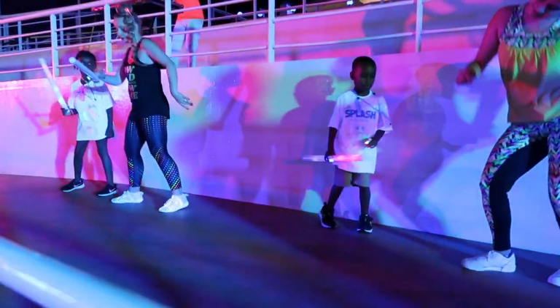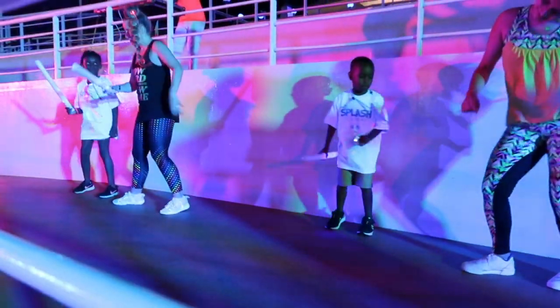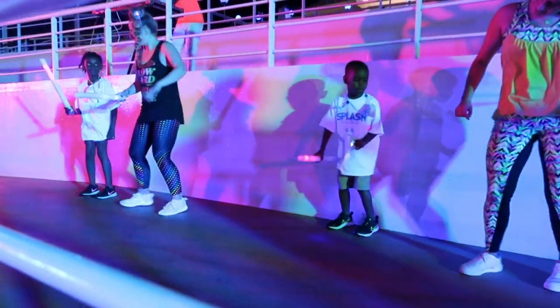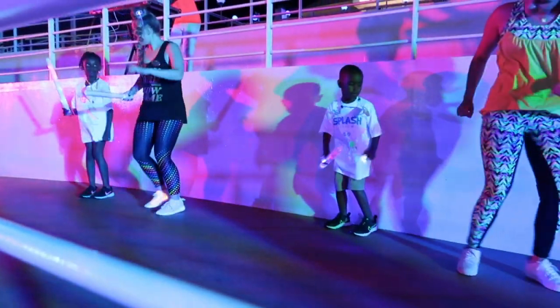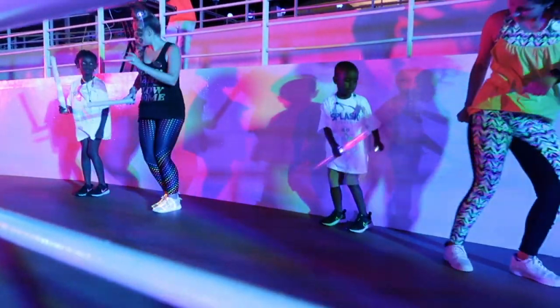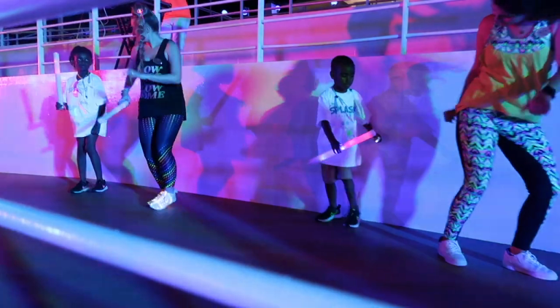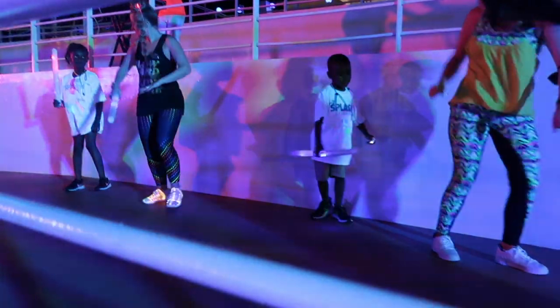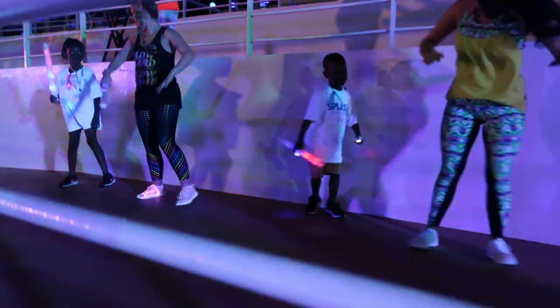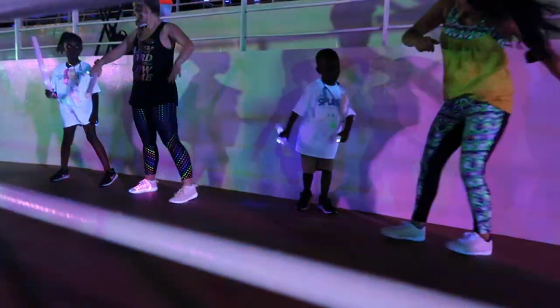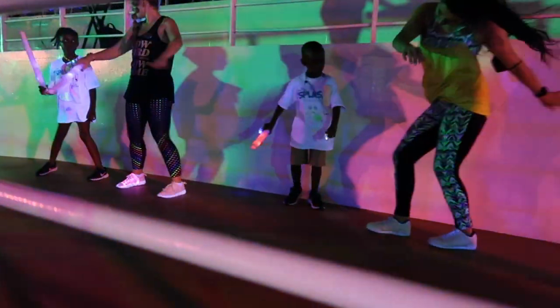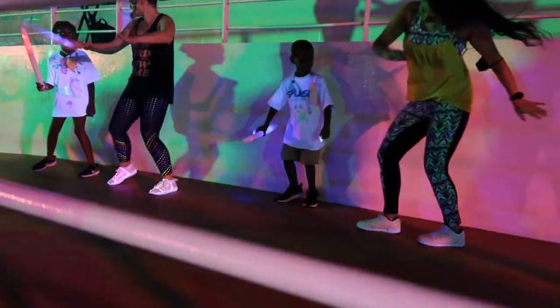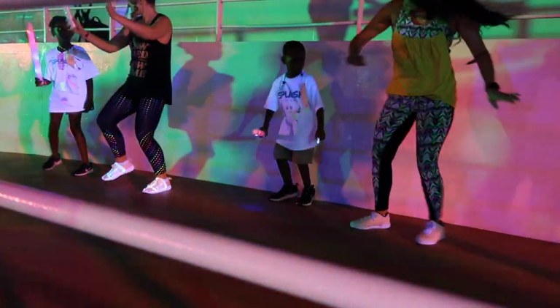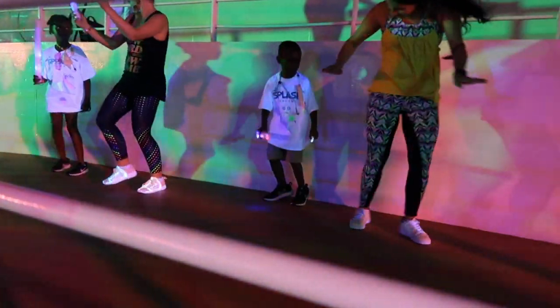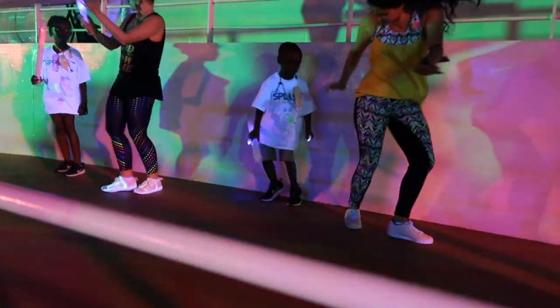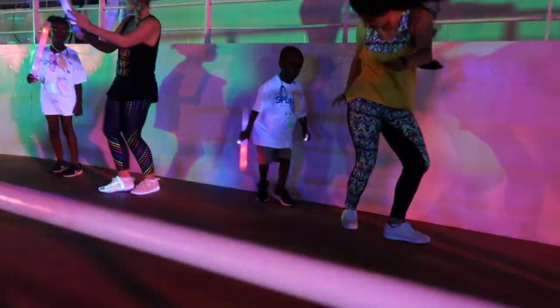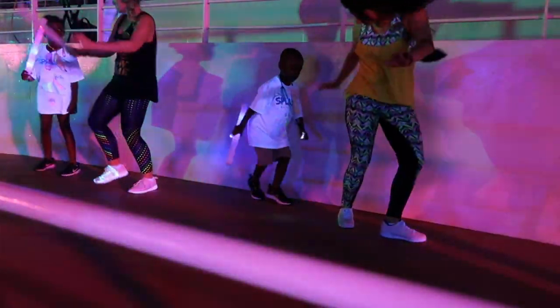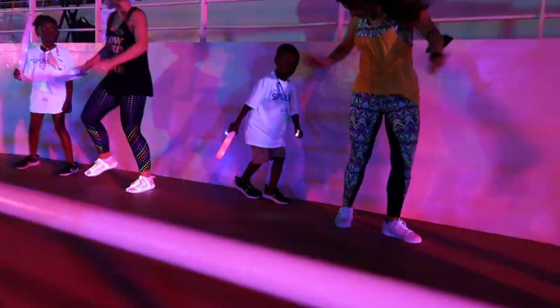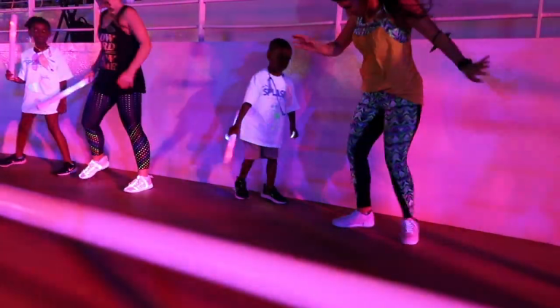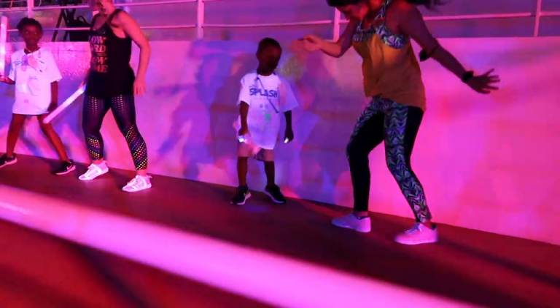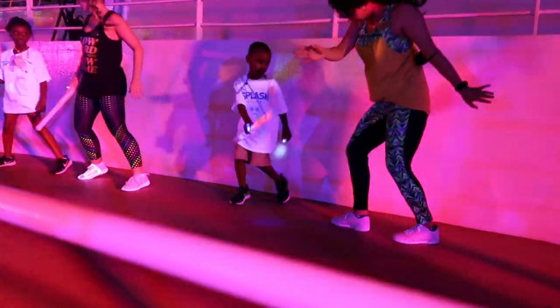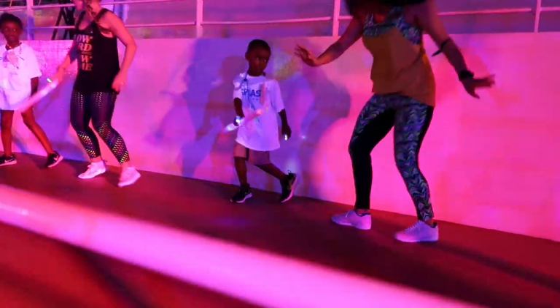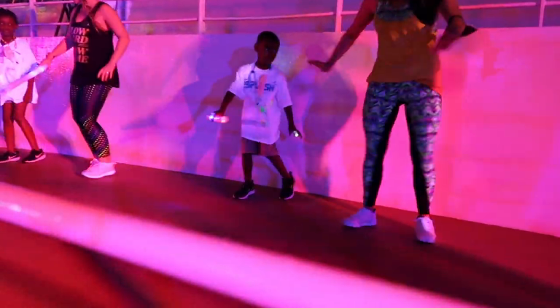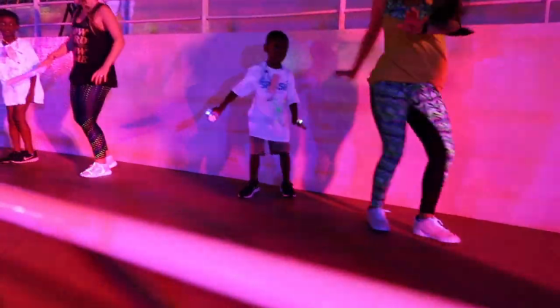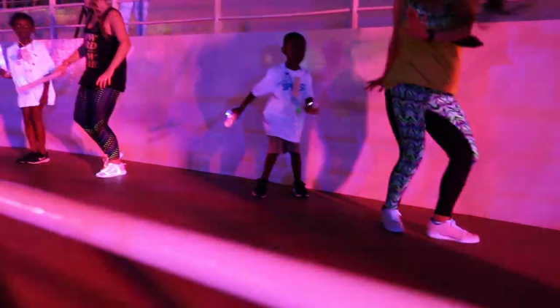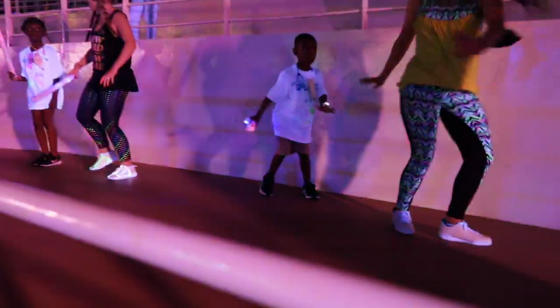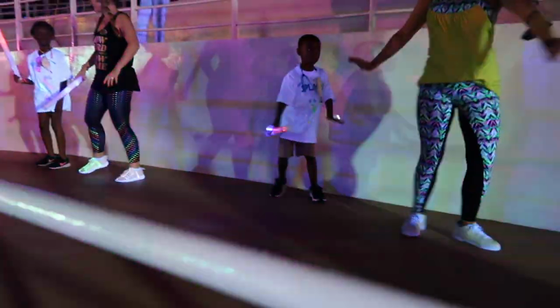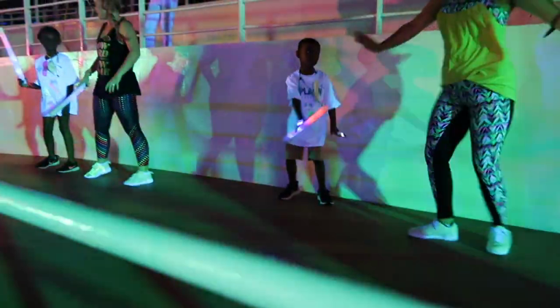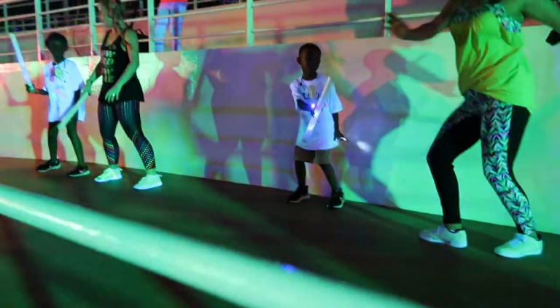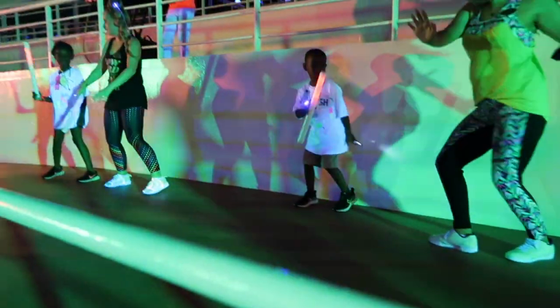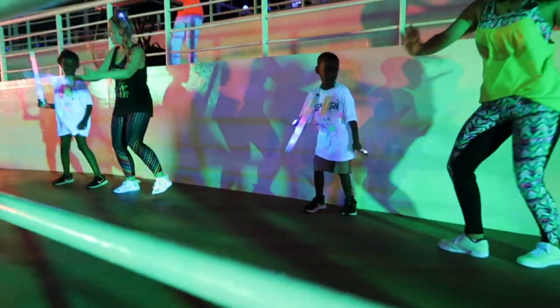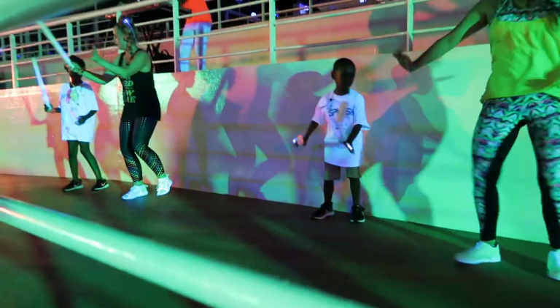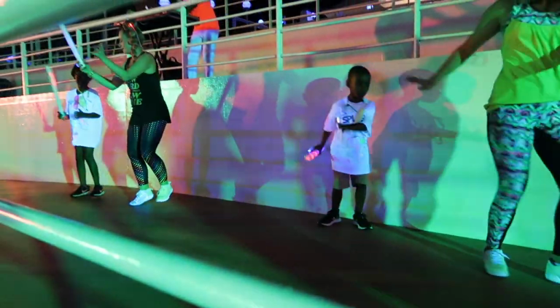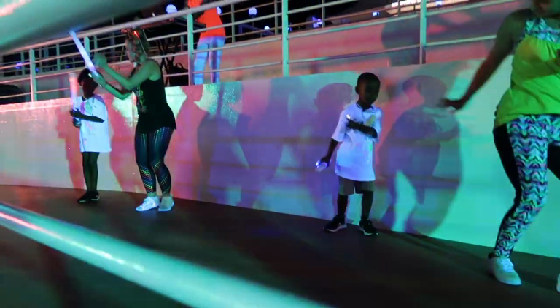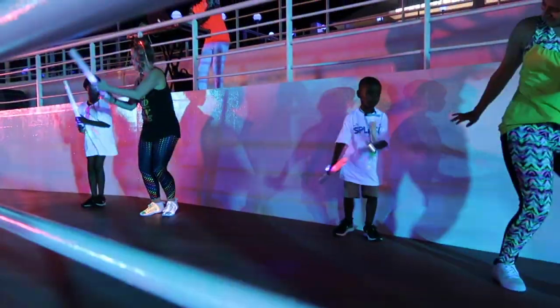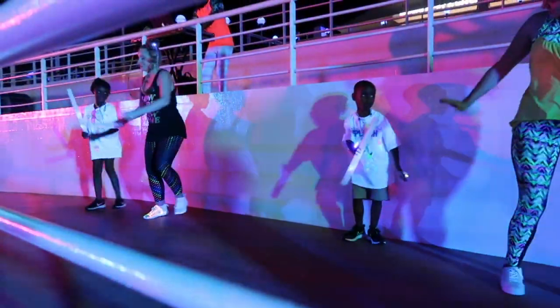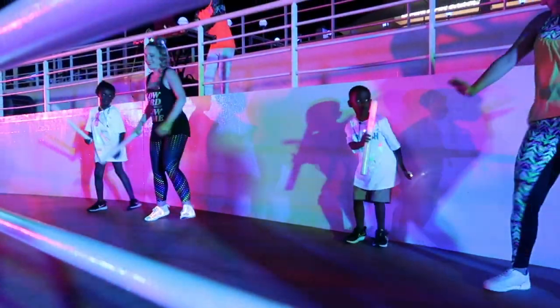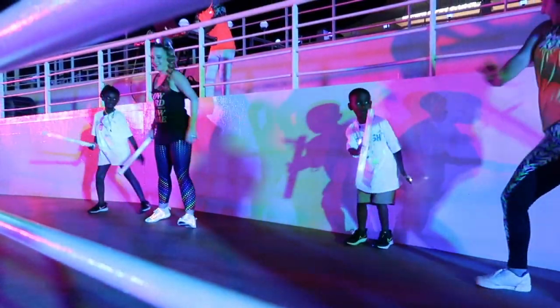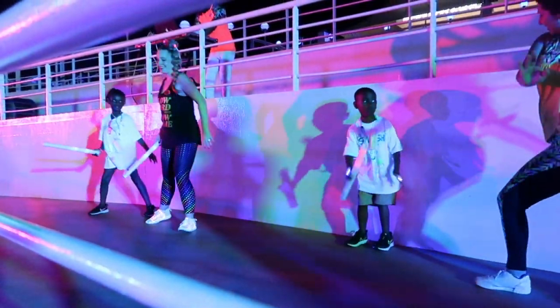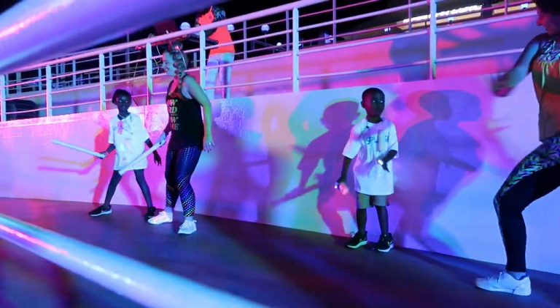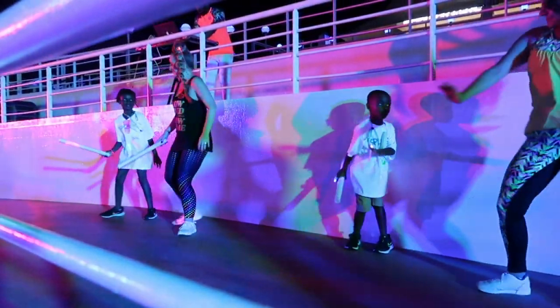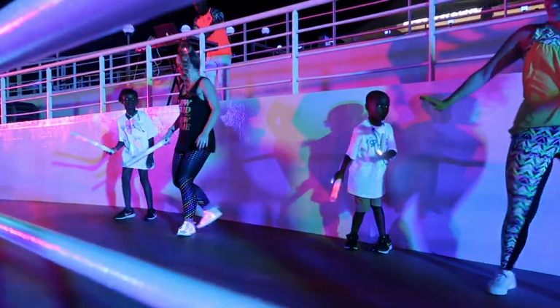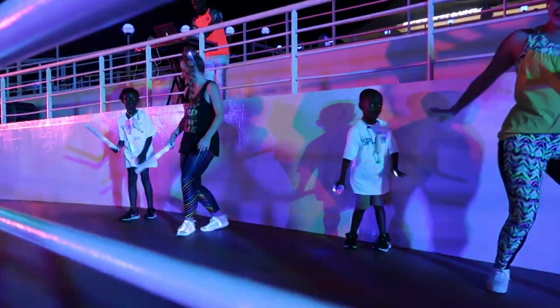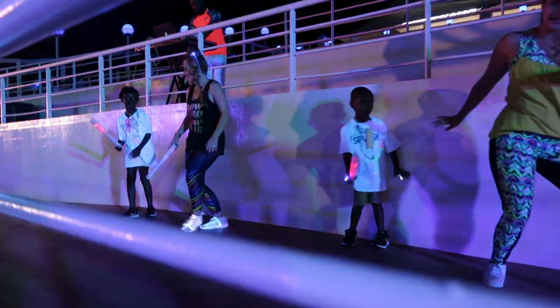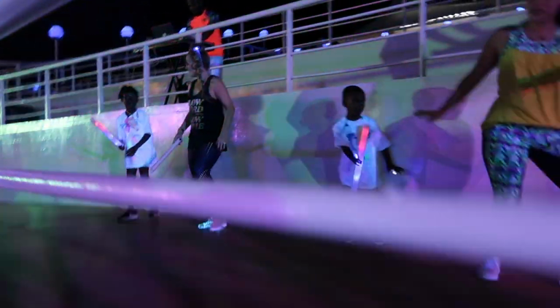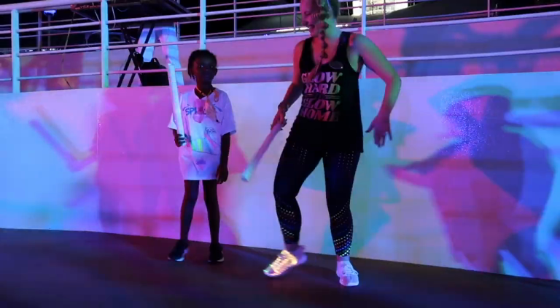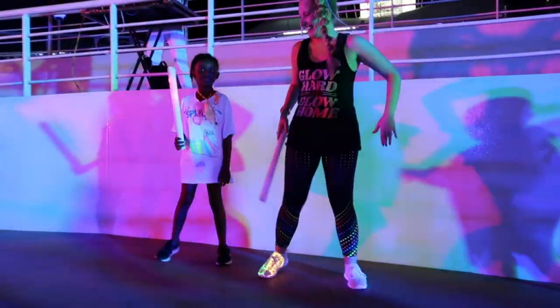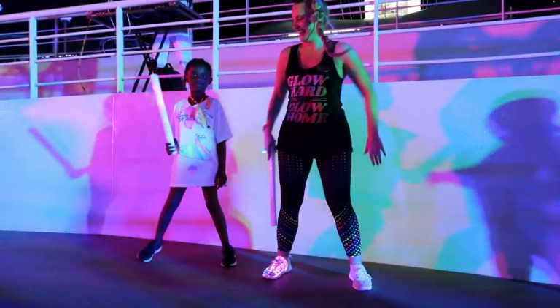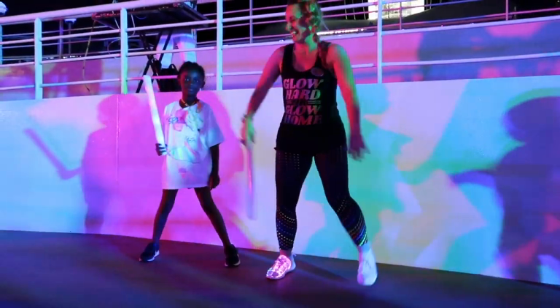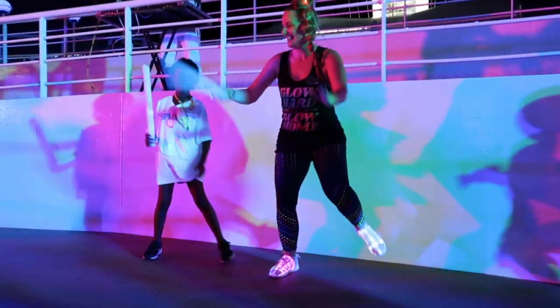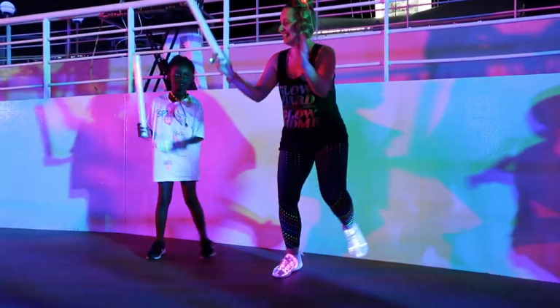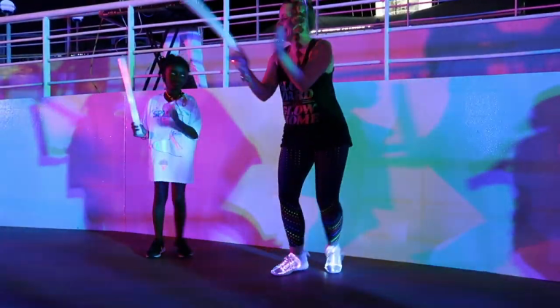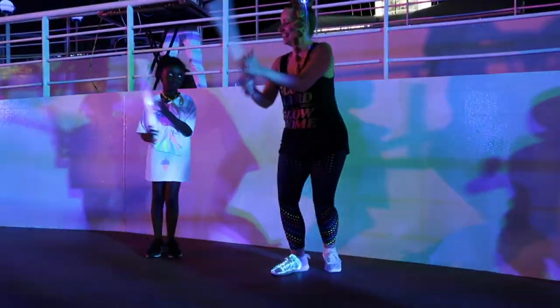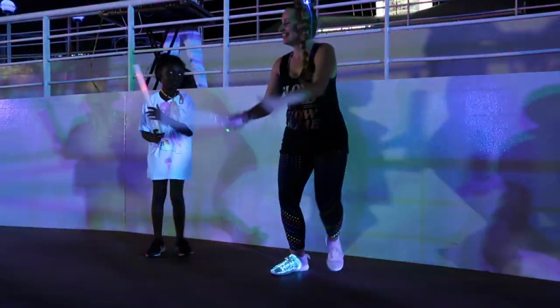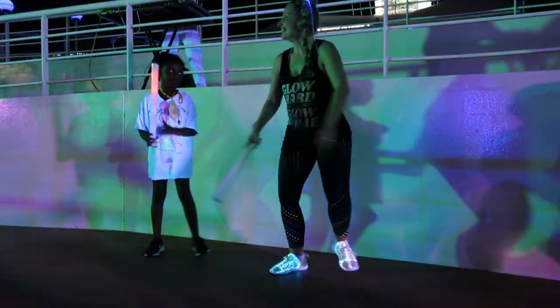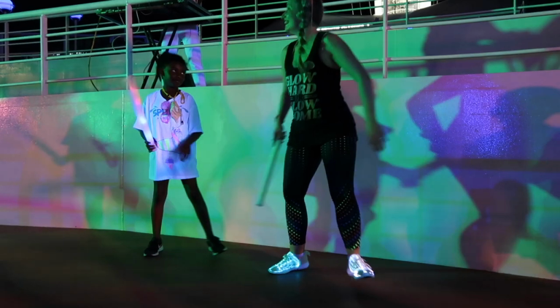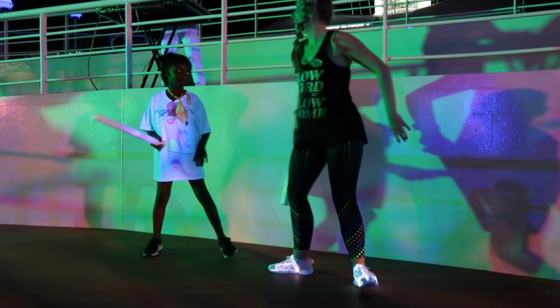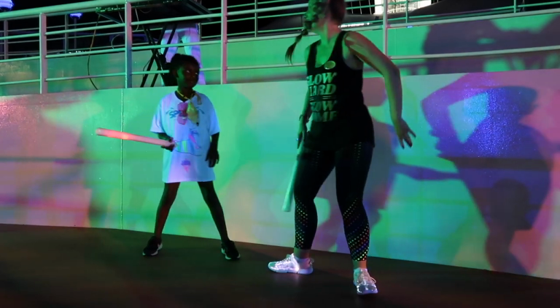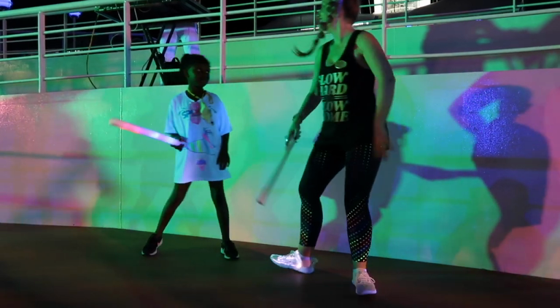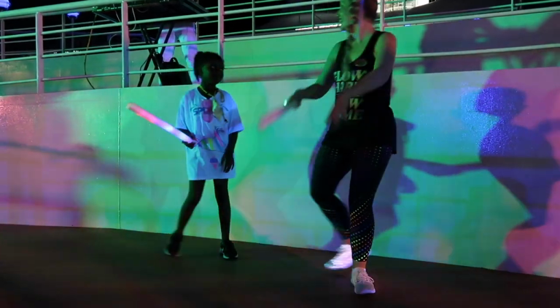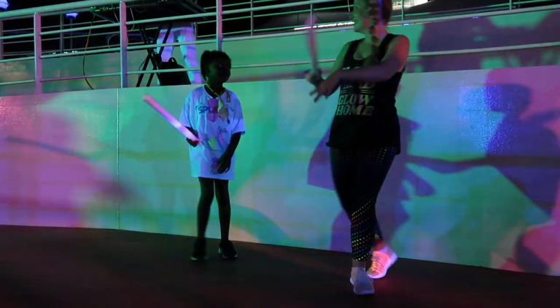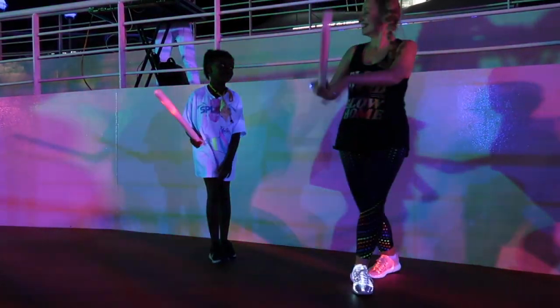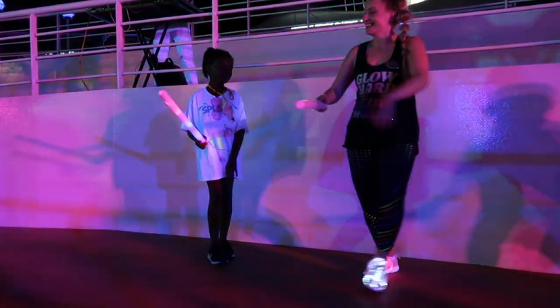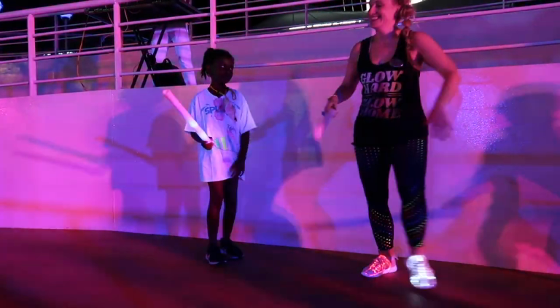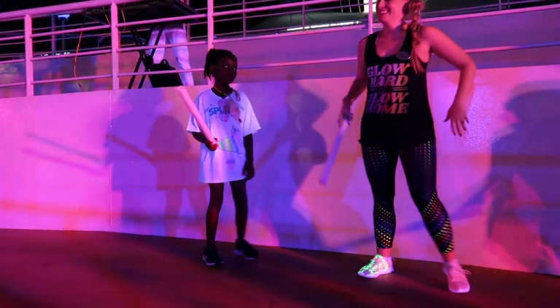Even the next day, London participated in a line dancing class and was able to help teach the class as well. So it was a good time.